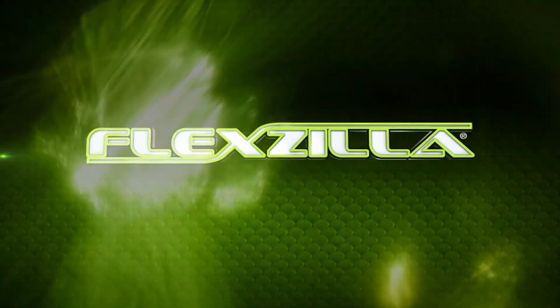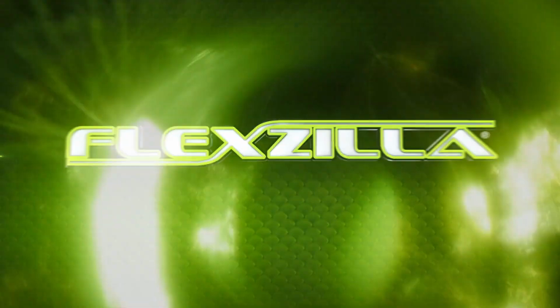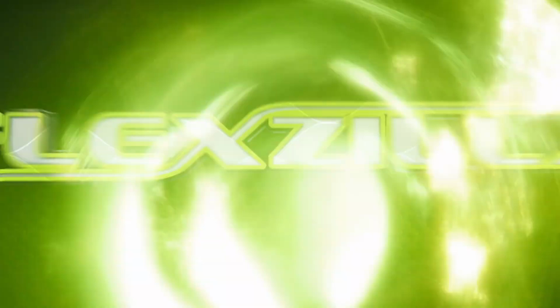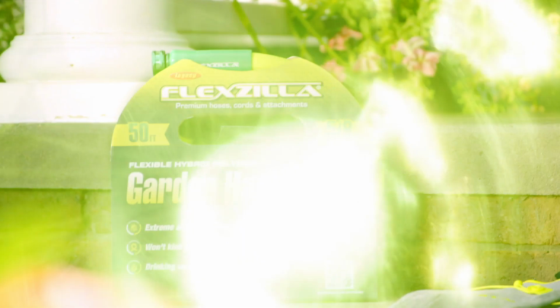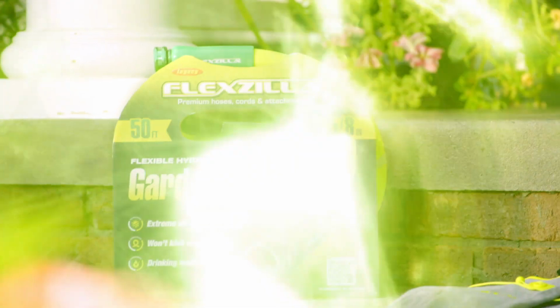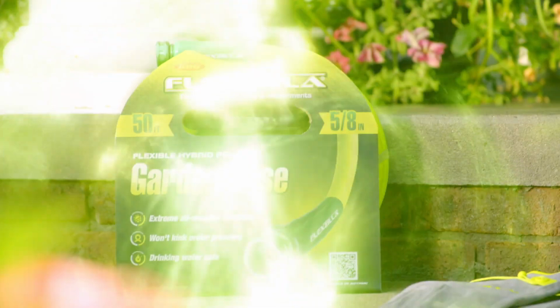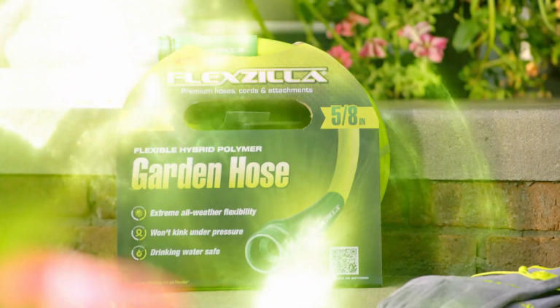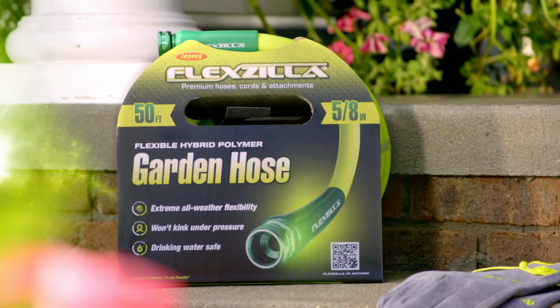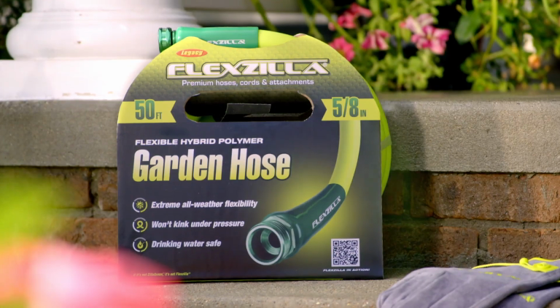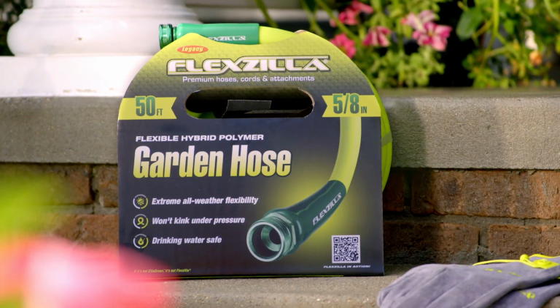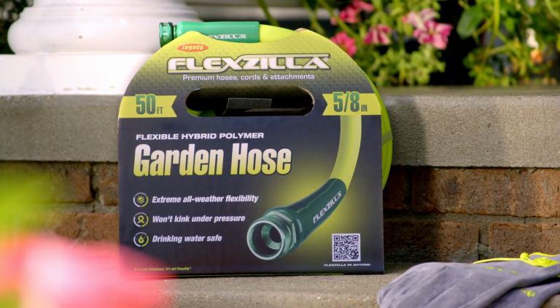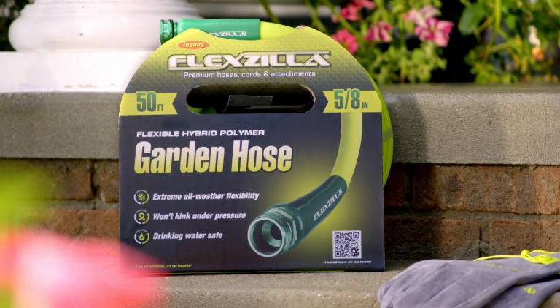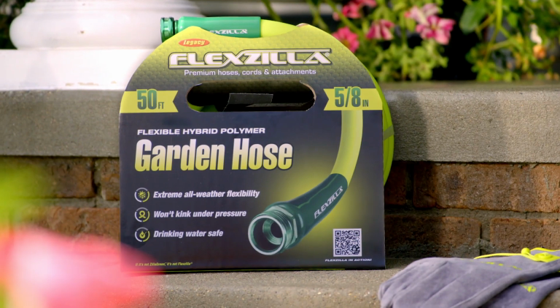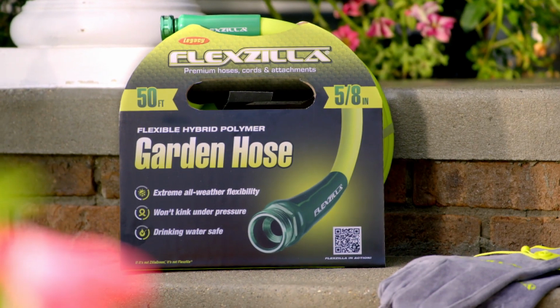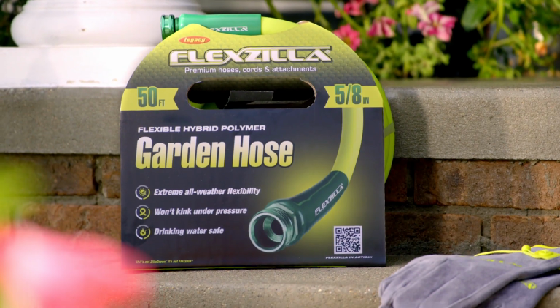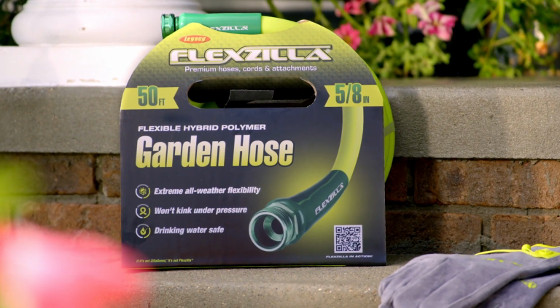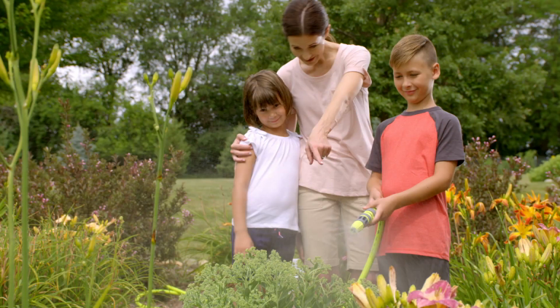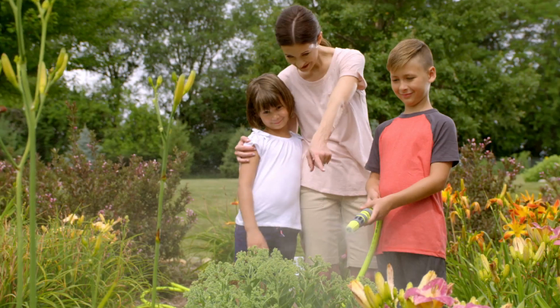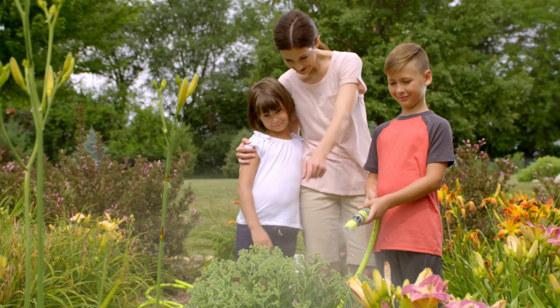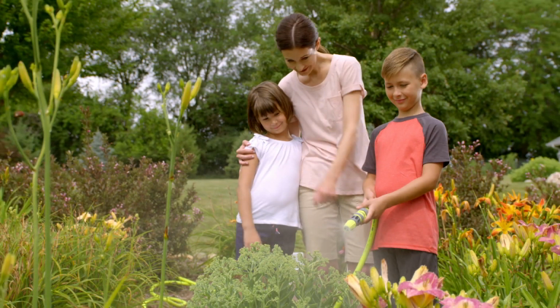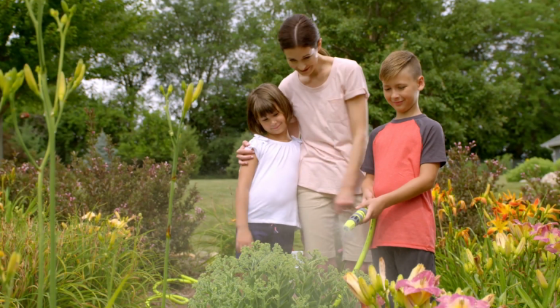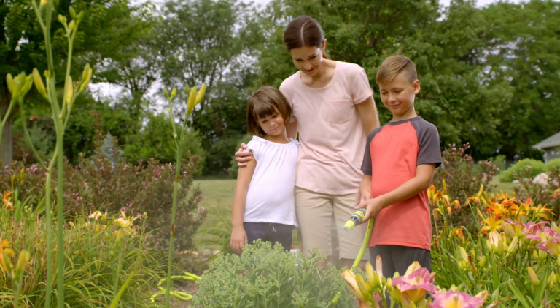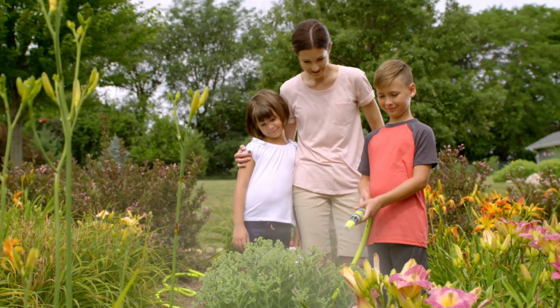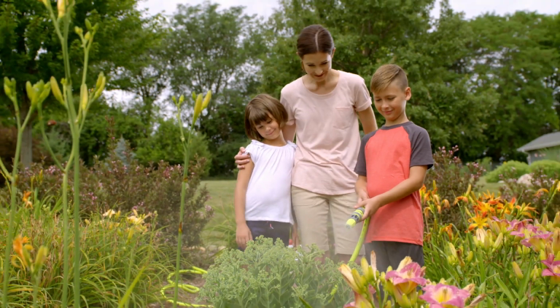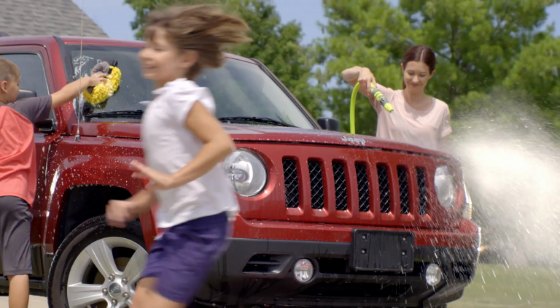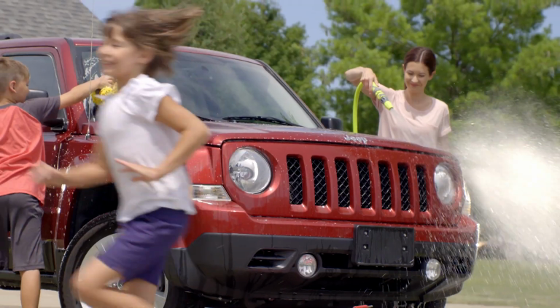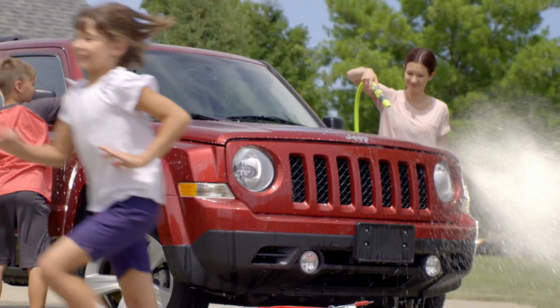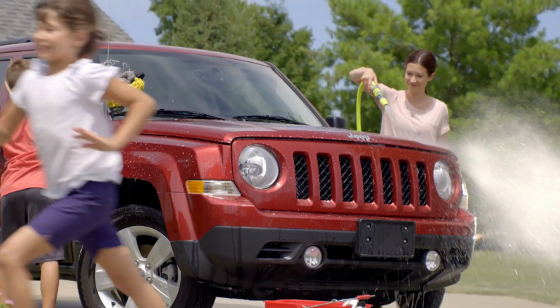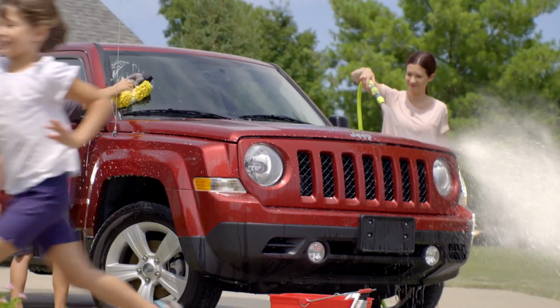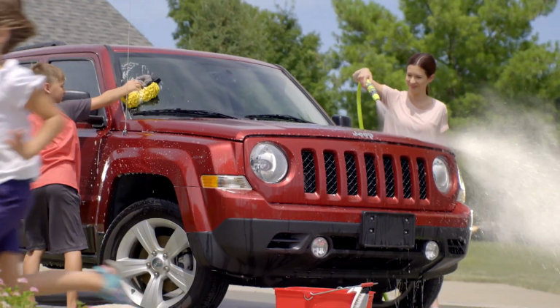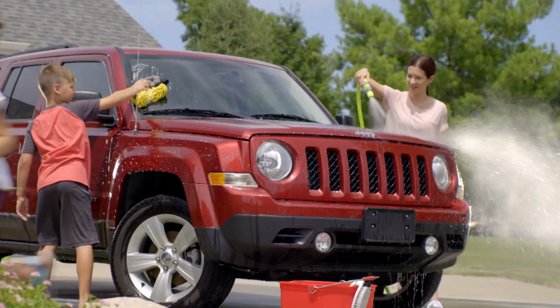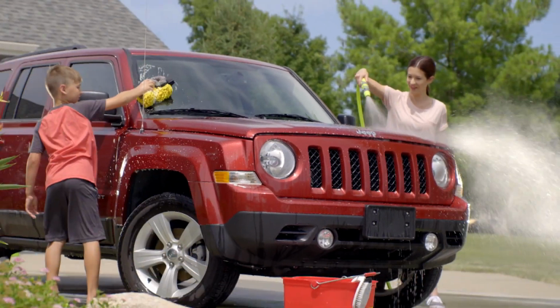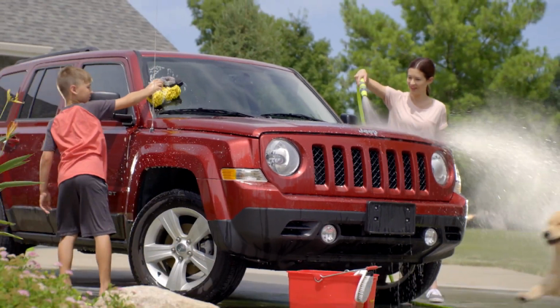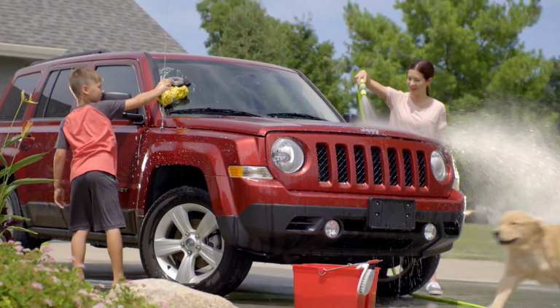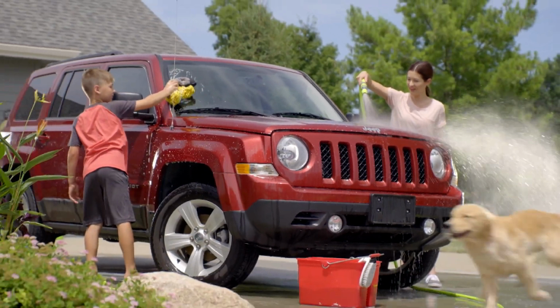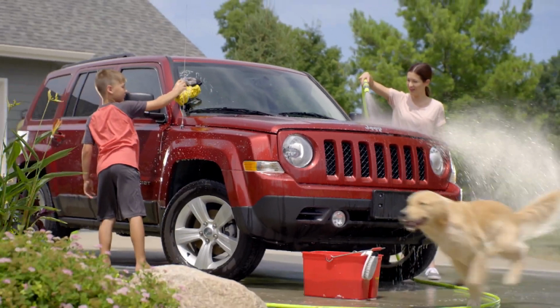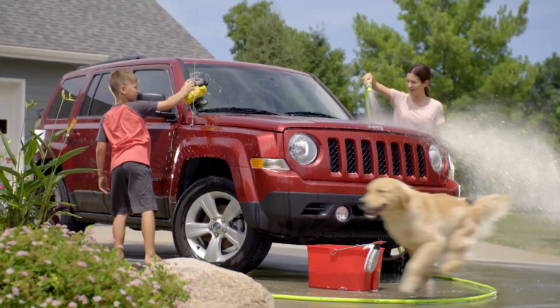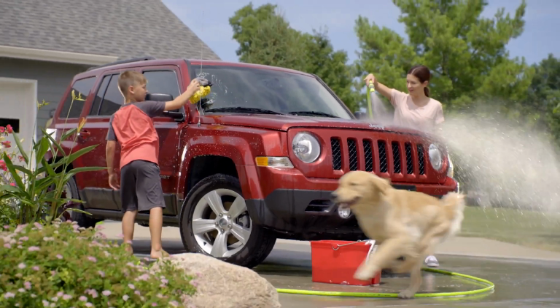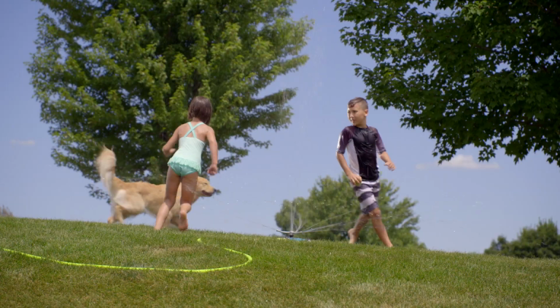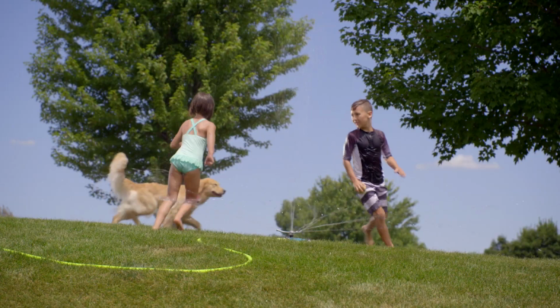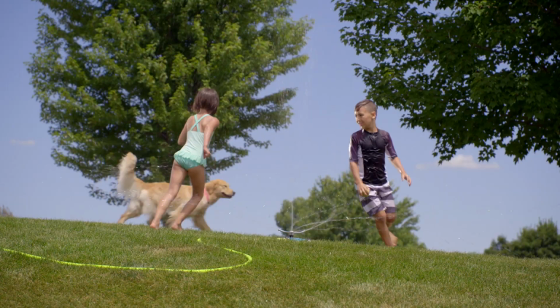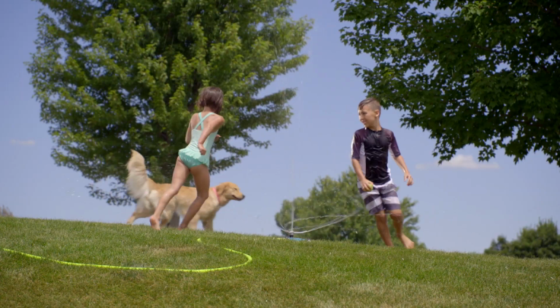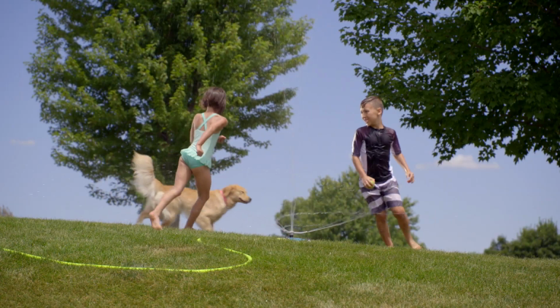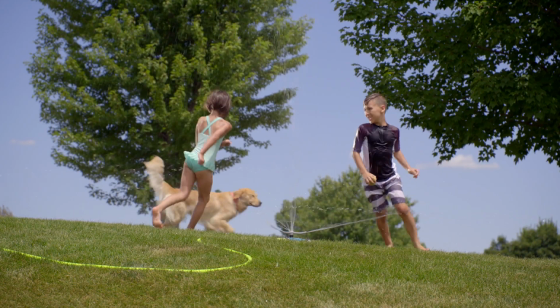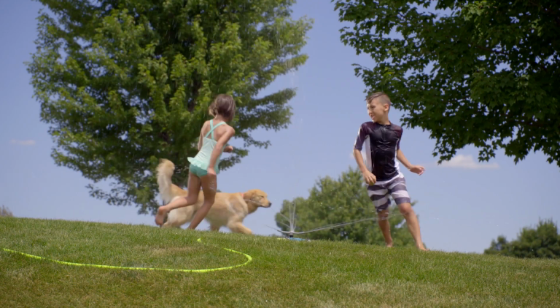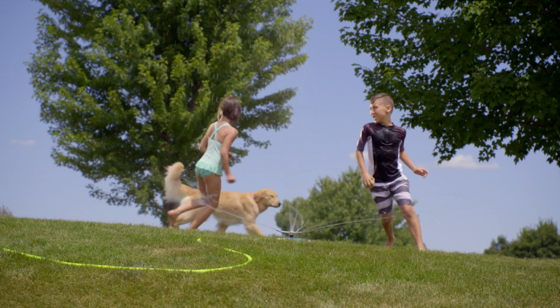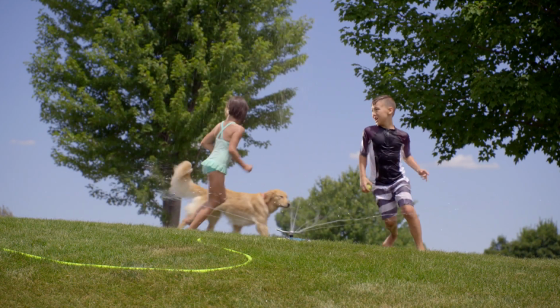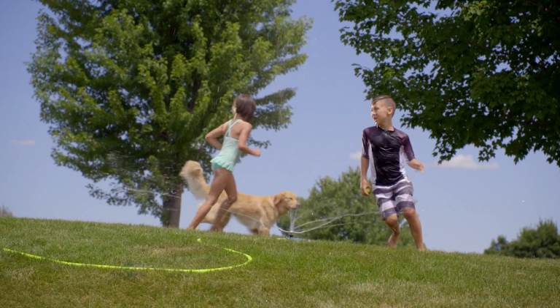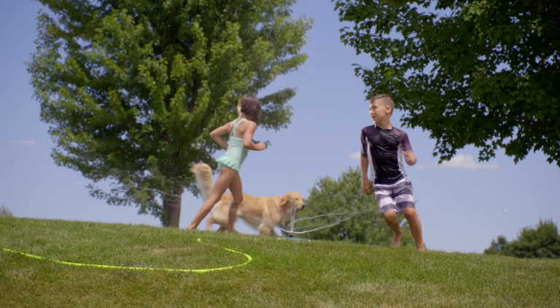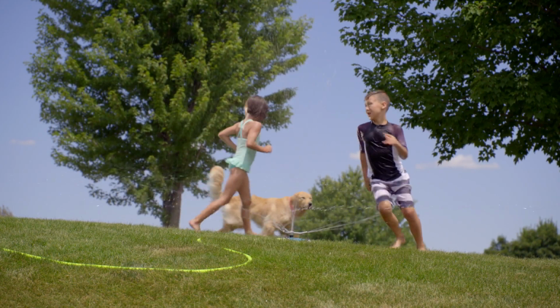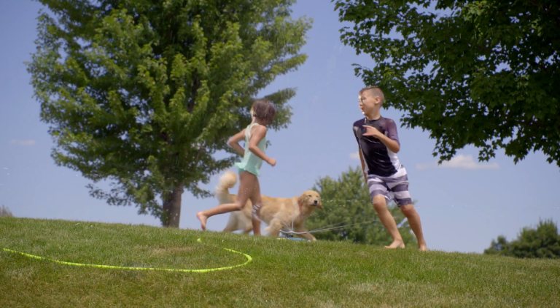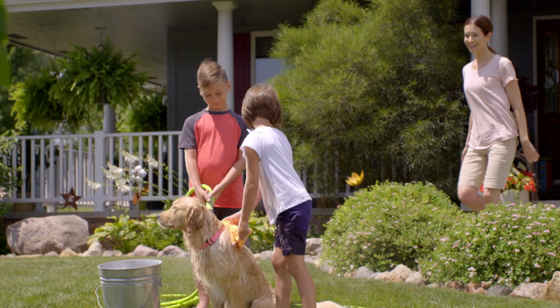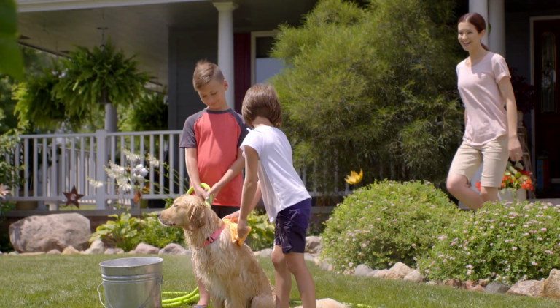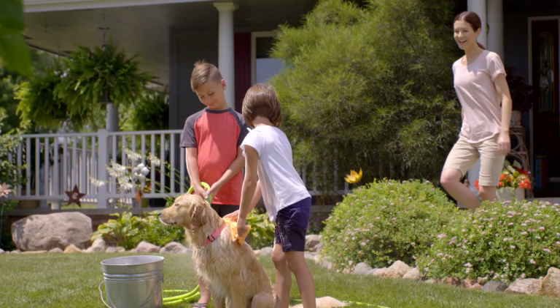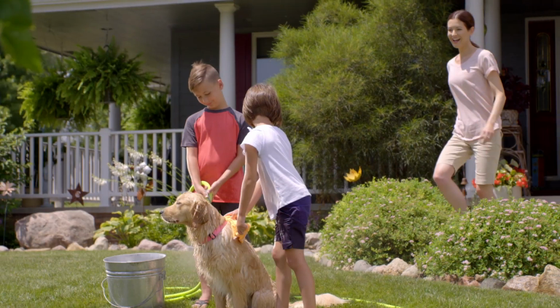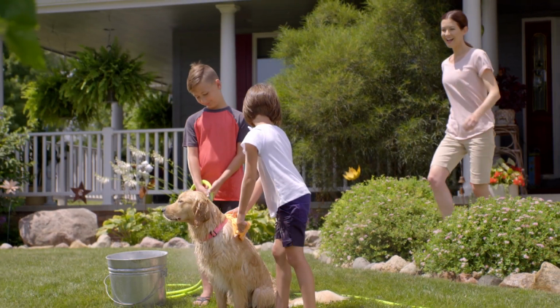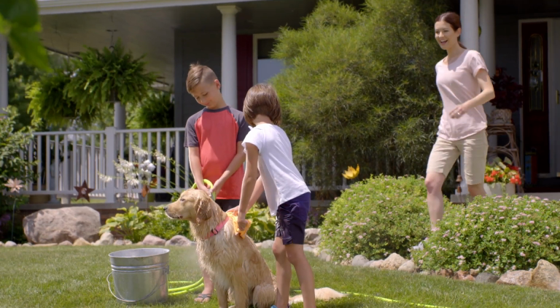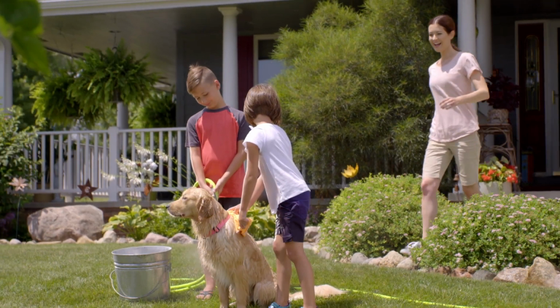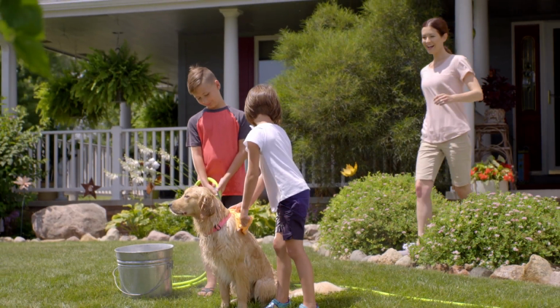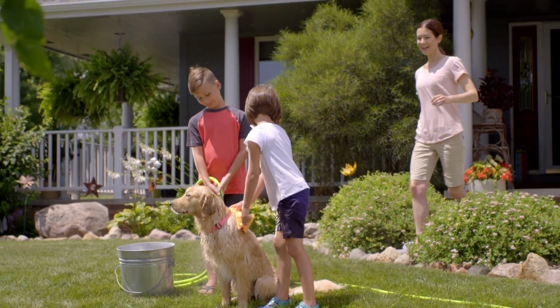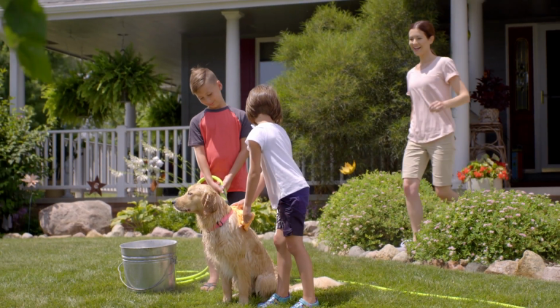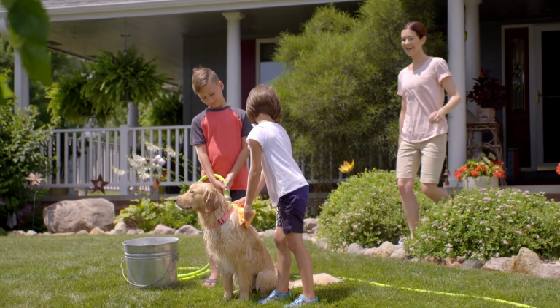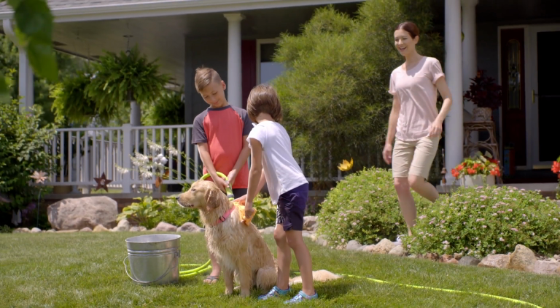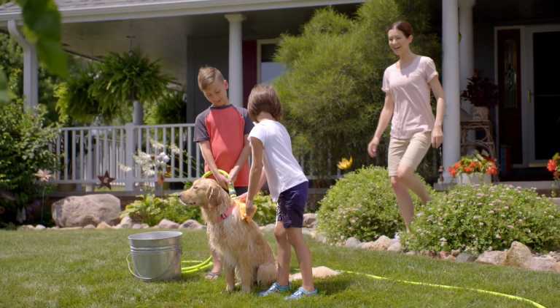Flexilla Garden Hose makes working in your garden, washing your car, or just enjoying your yard the carefree experience you deserve.